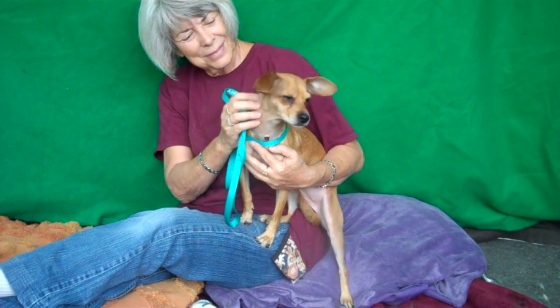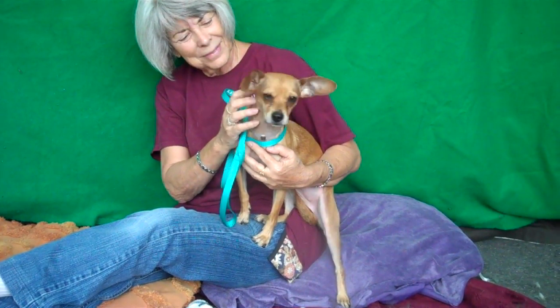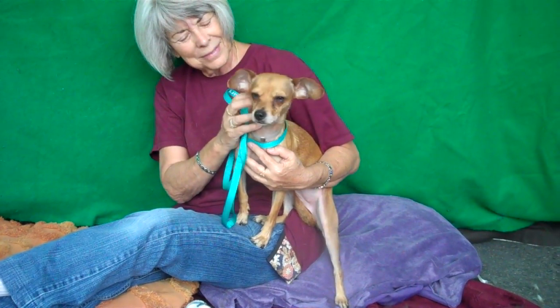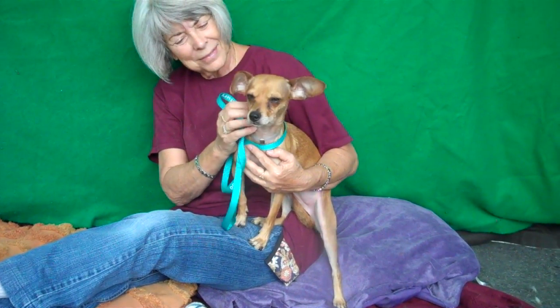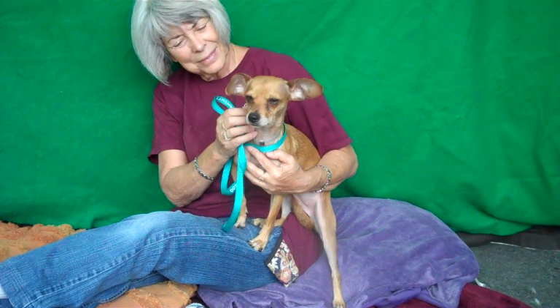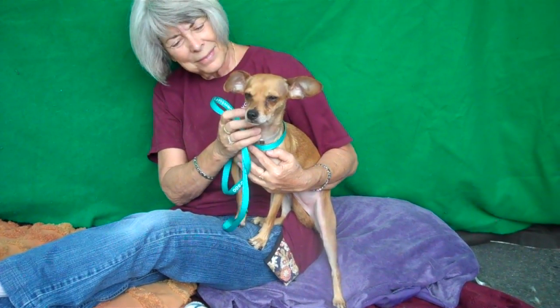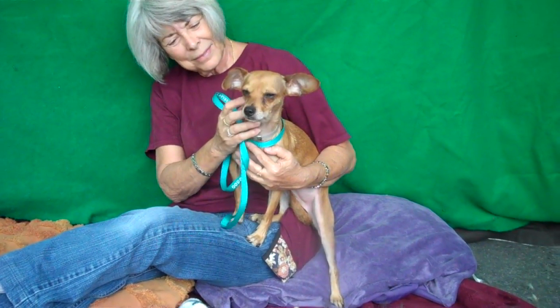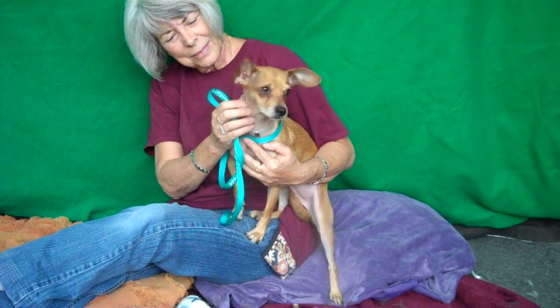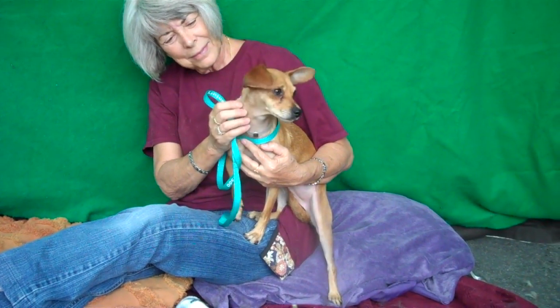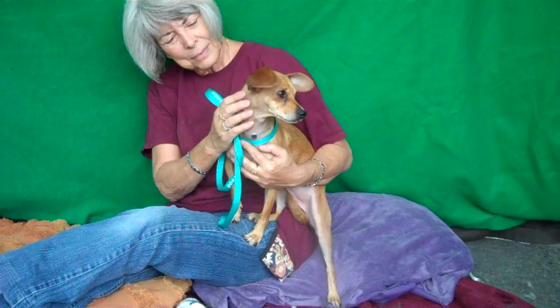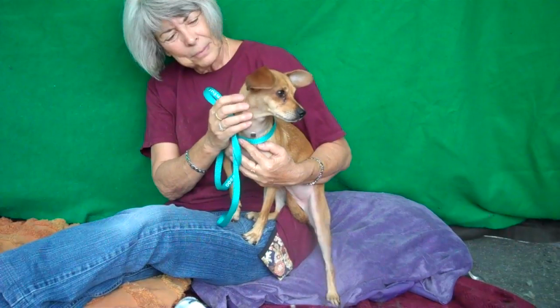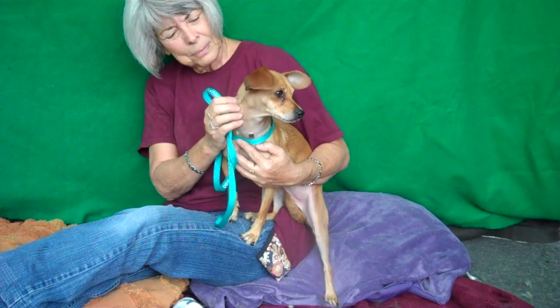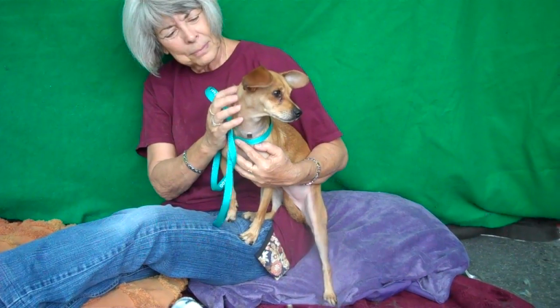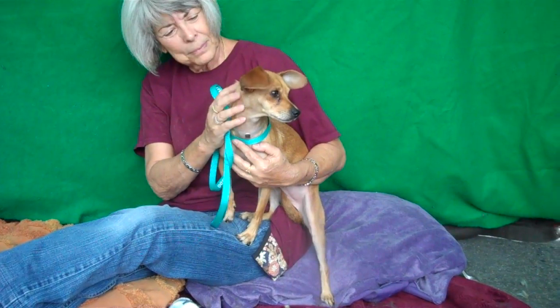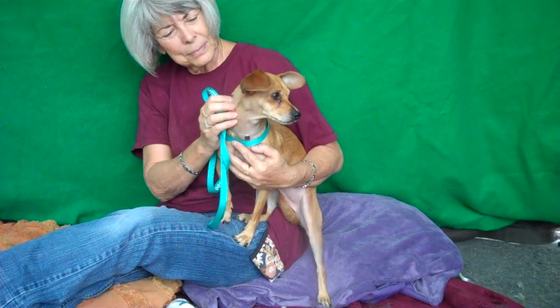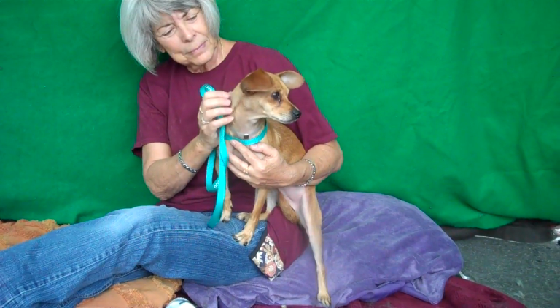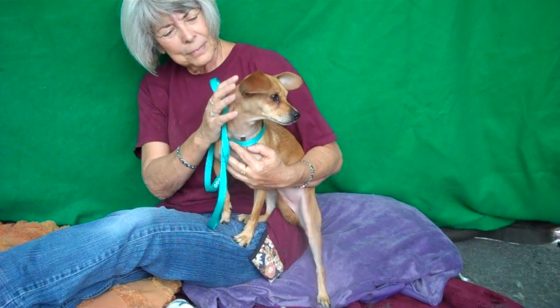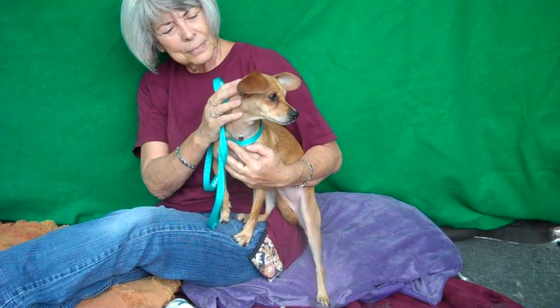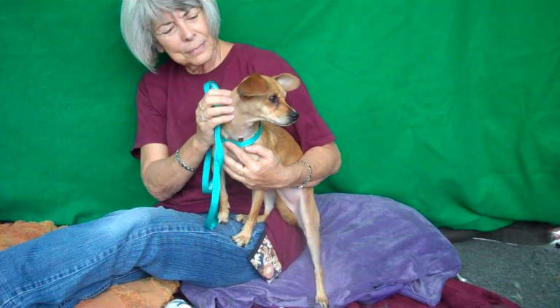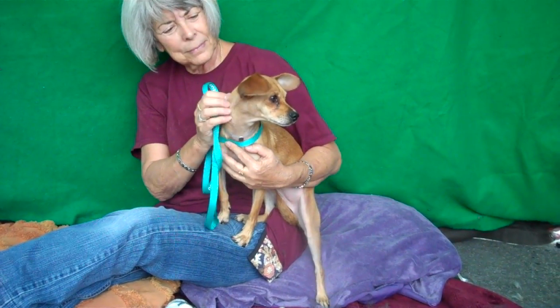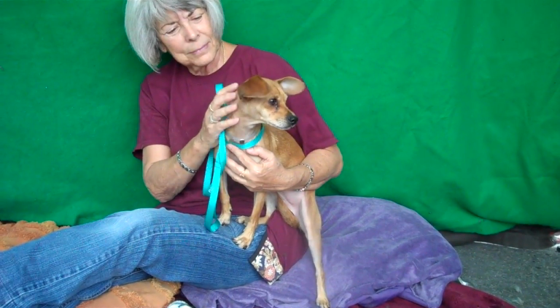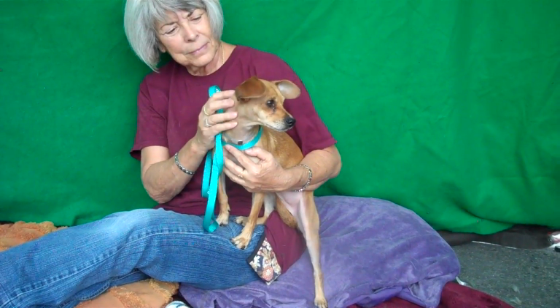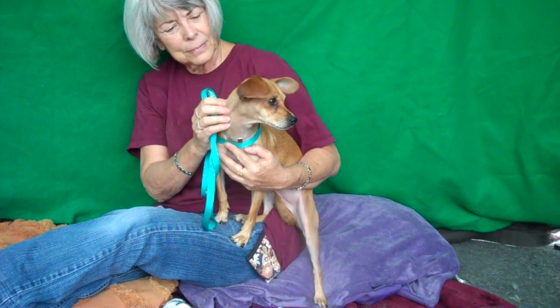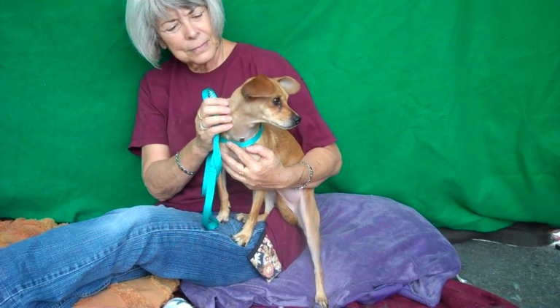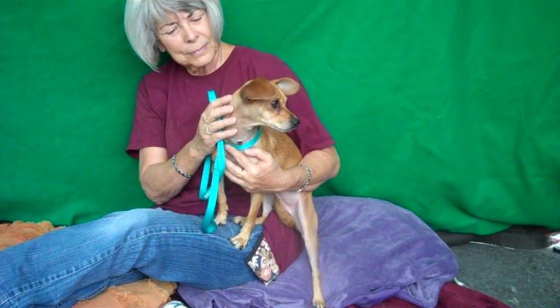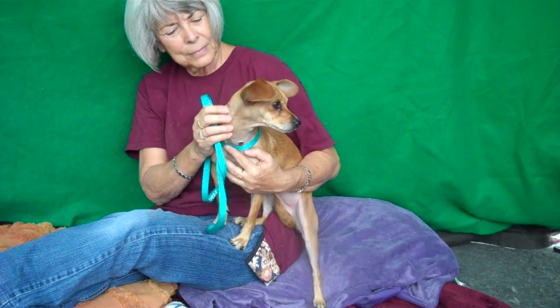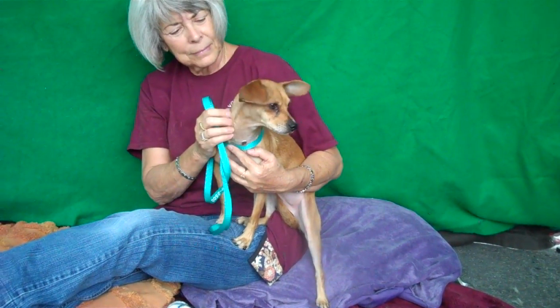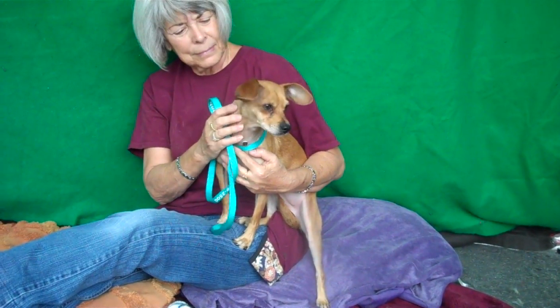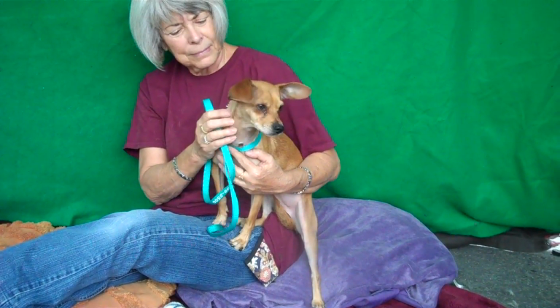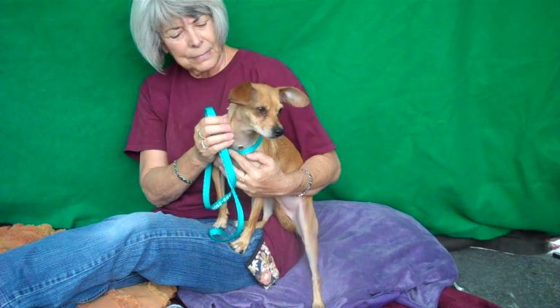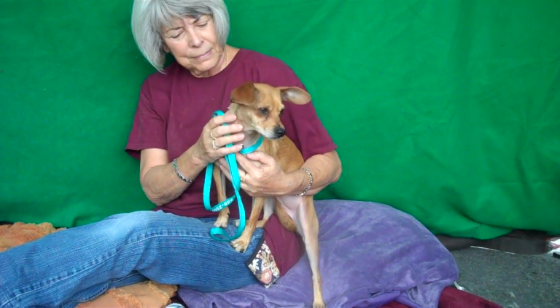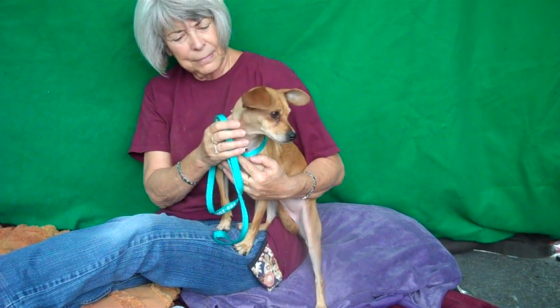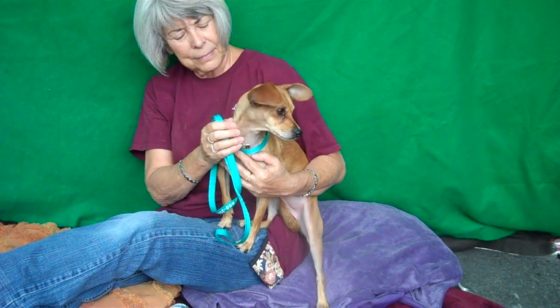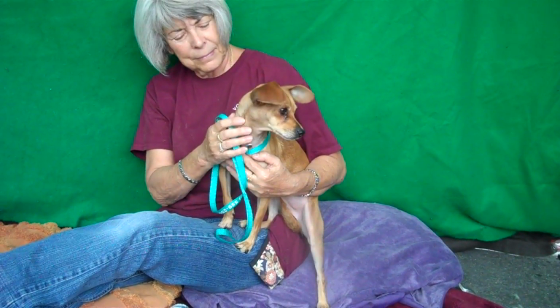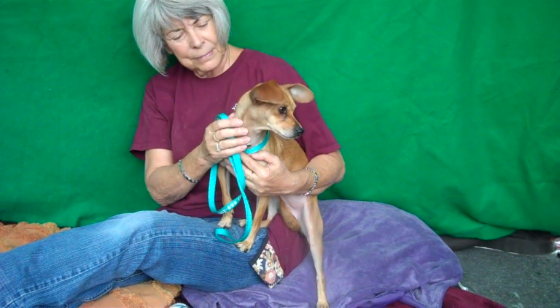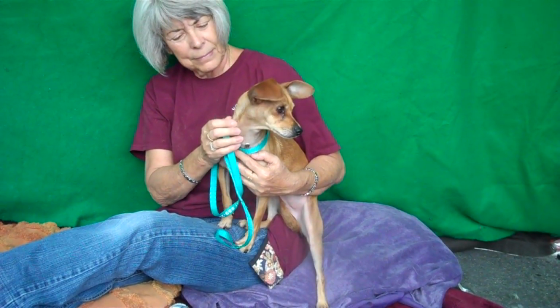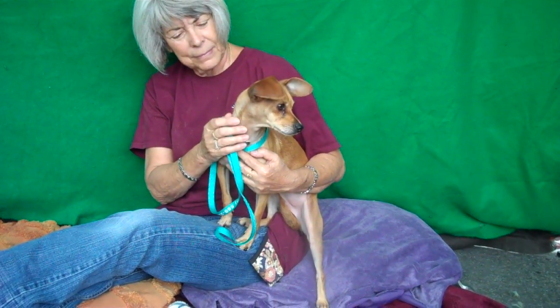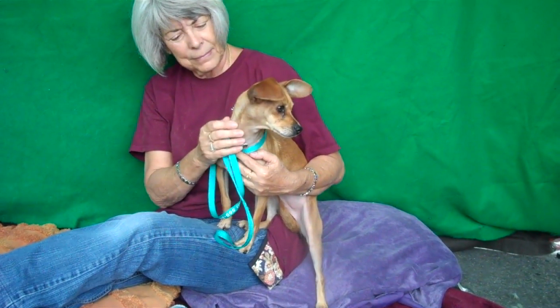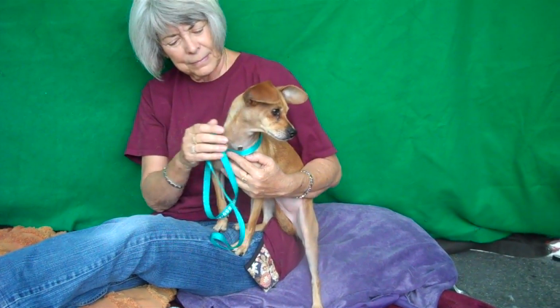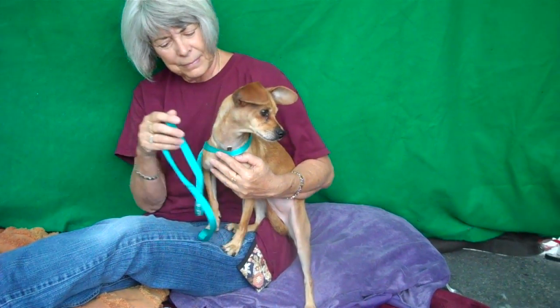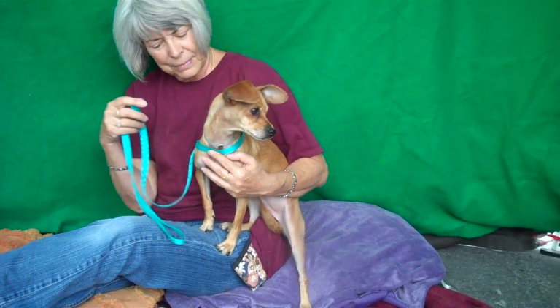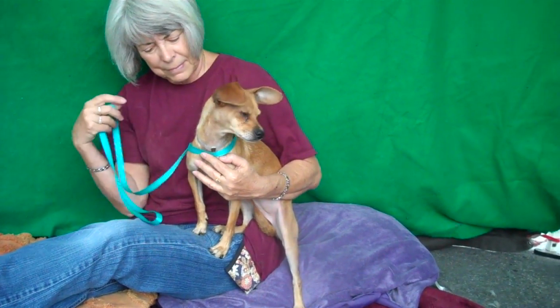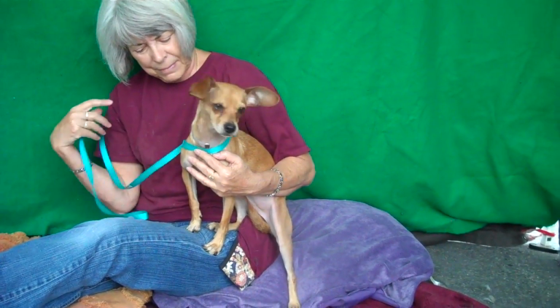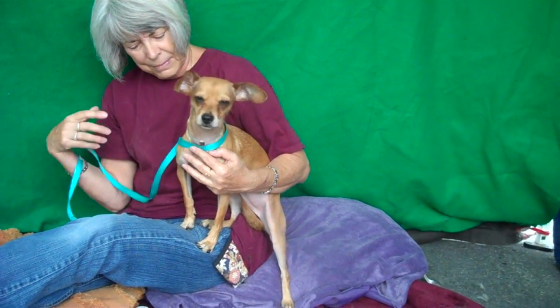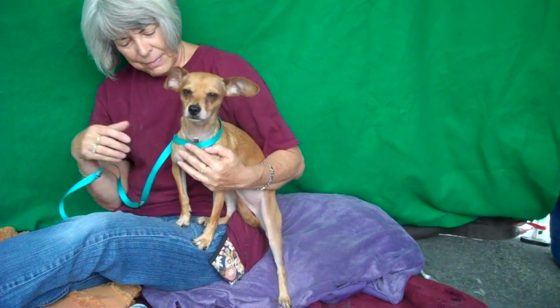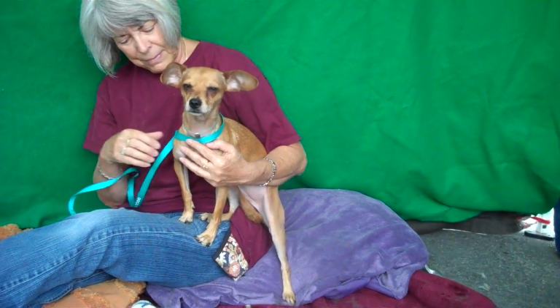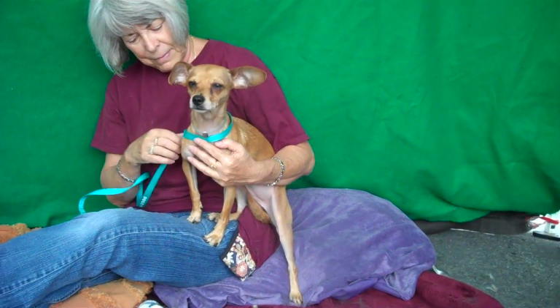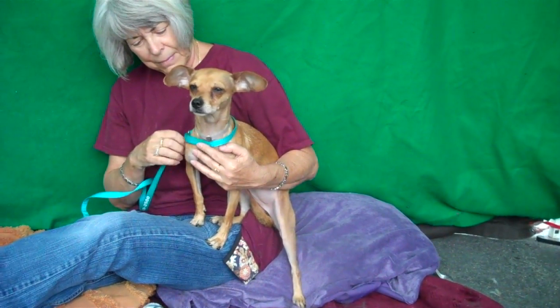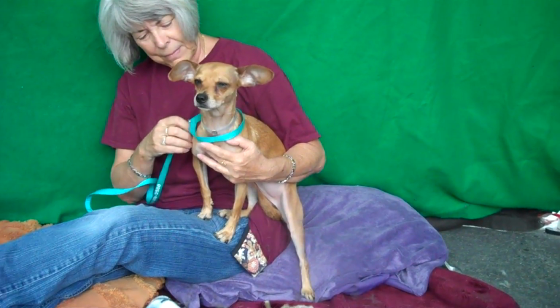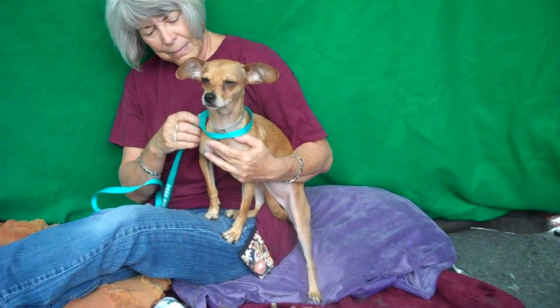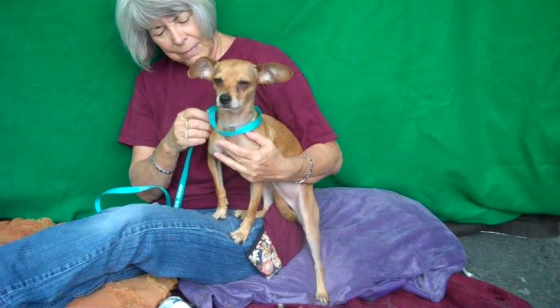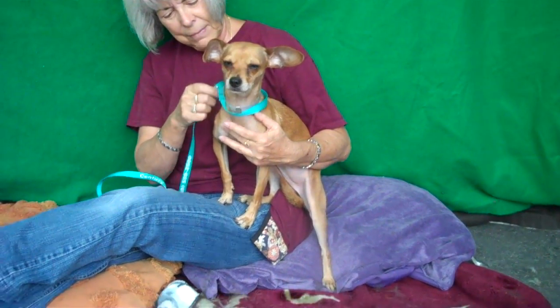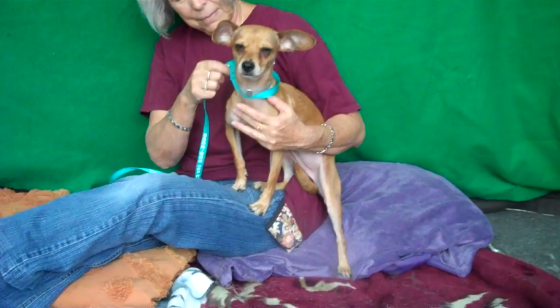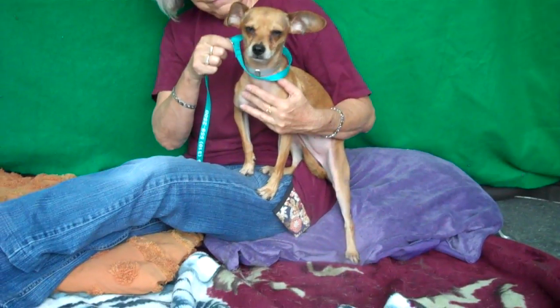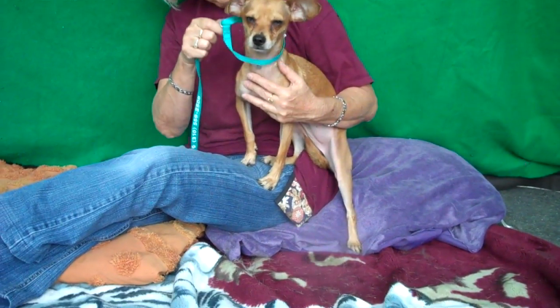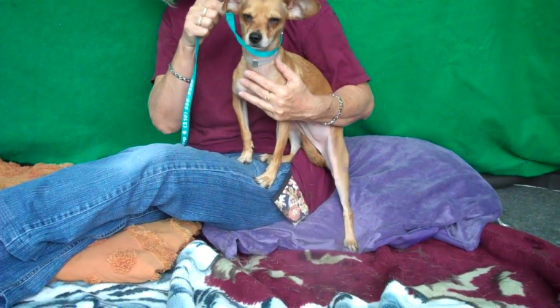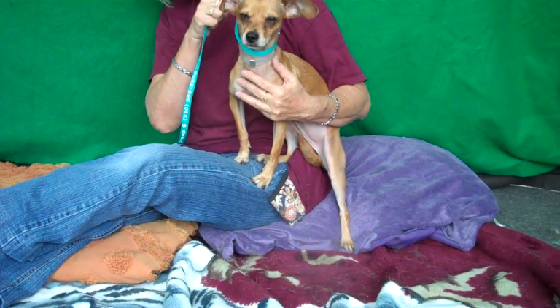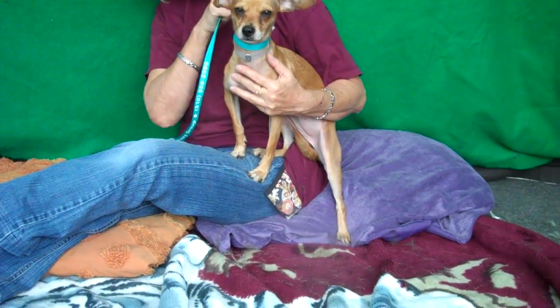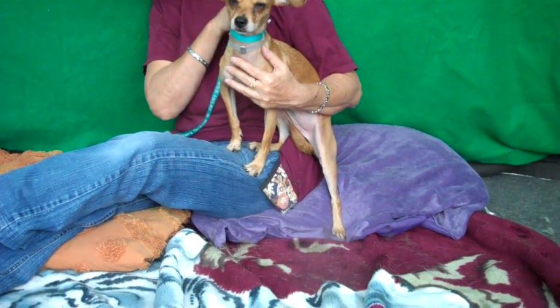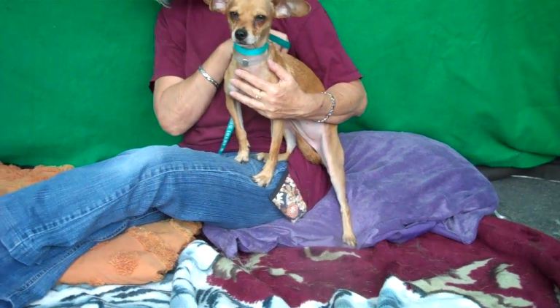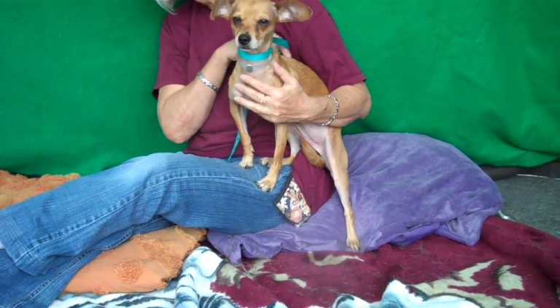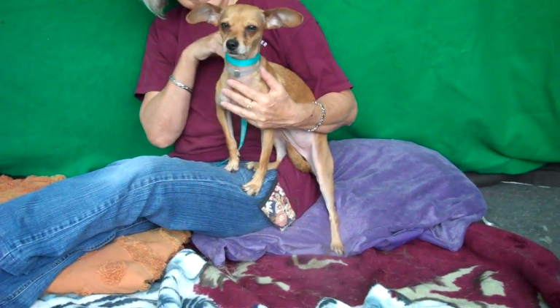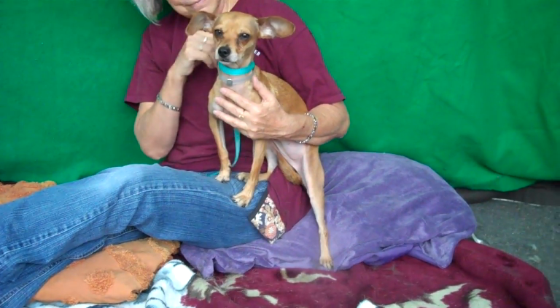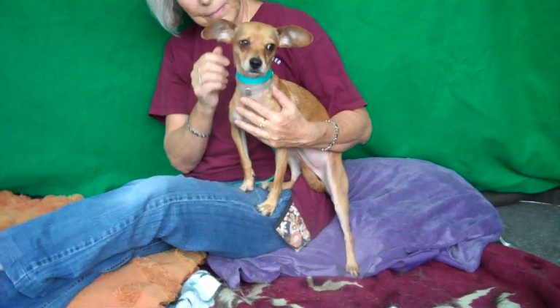She is about a year old, so this girl is really still just a puppy. She came in as a stray on May 26th from Baldwin Park and she weighs nine little tiny pounds.